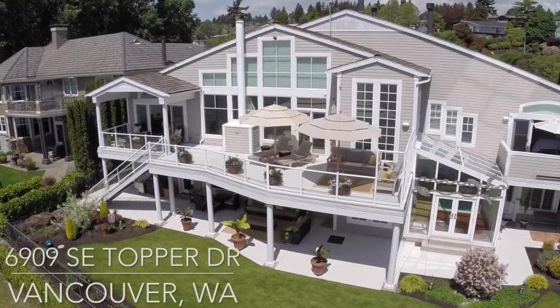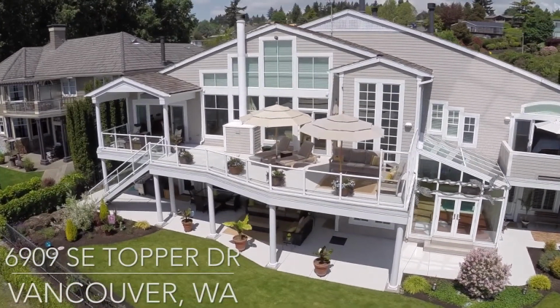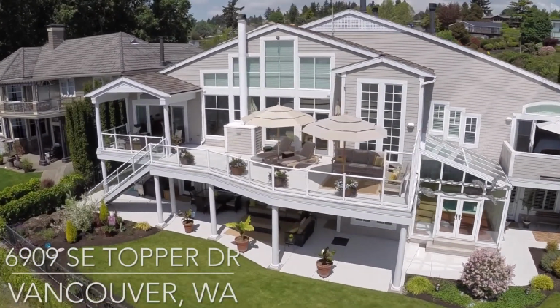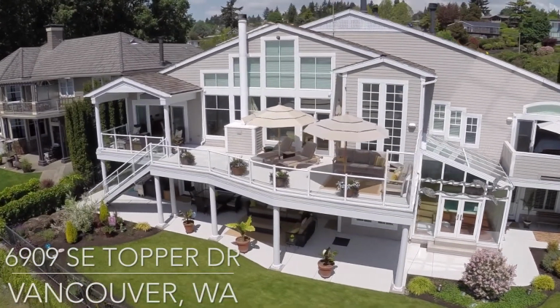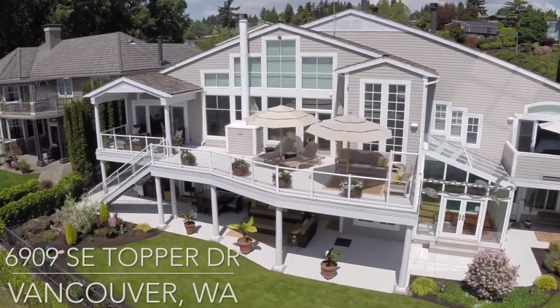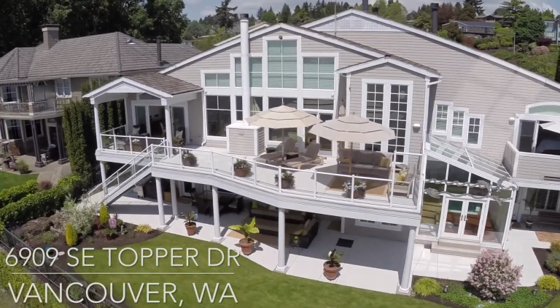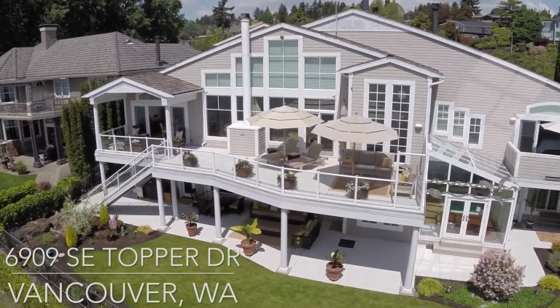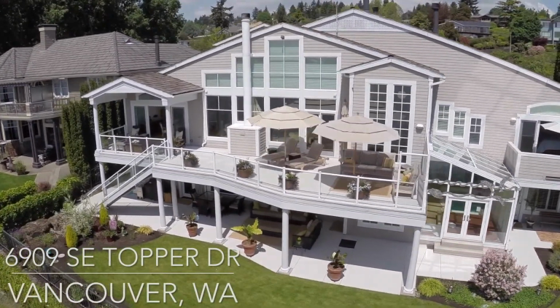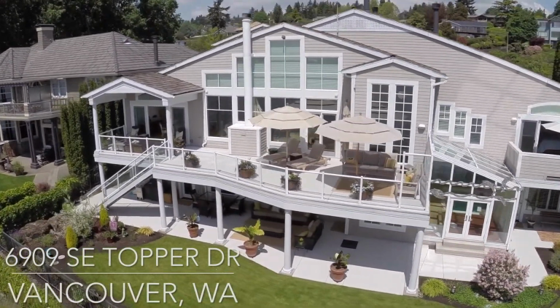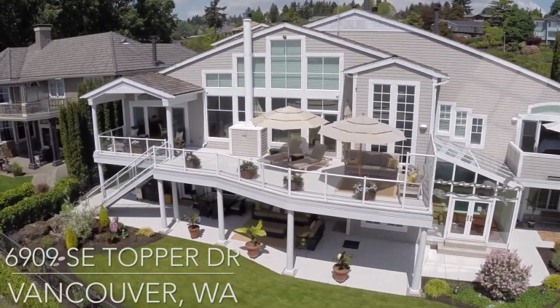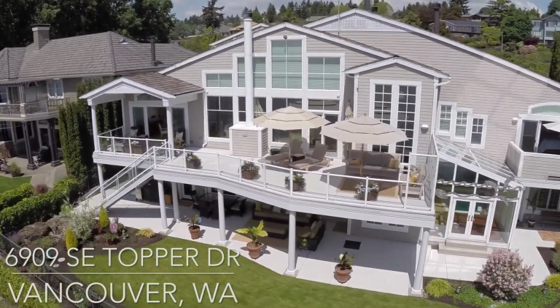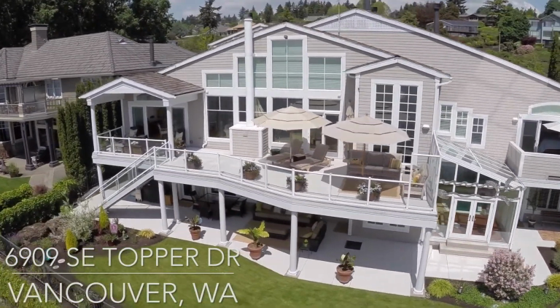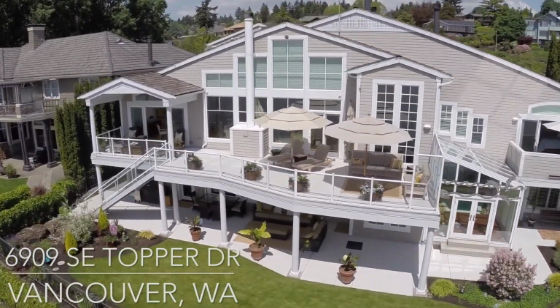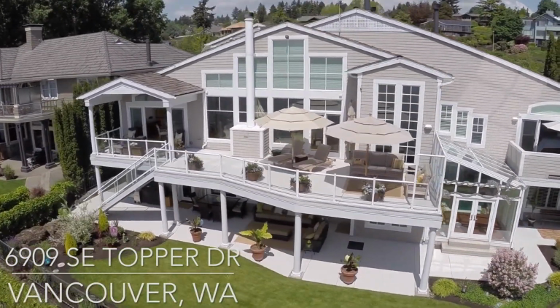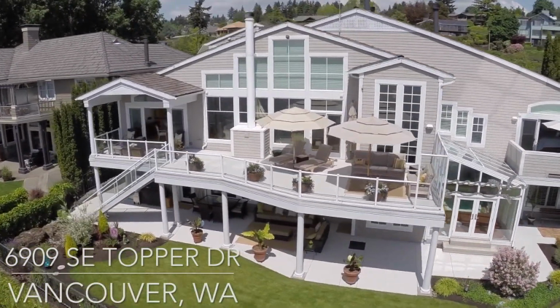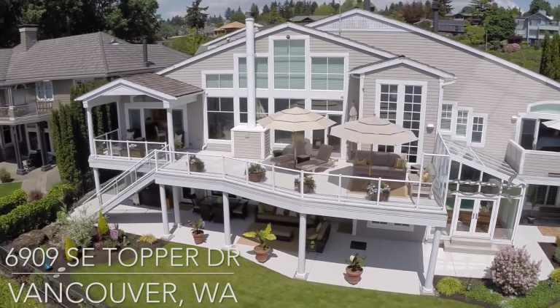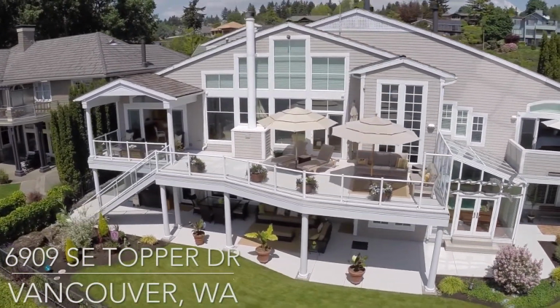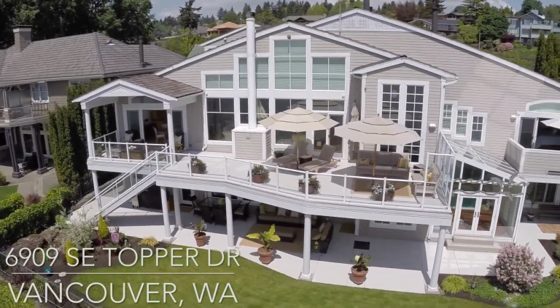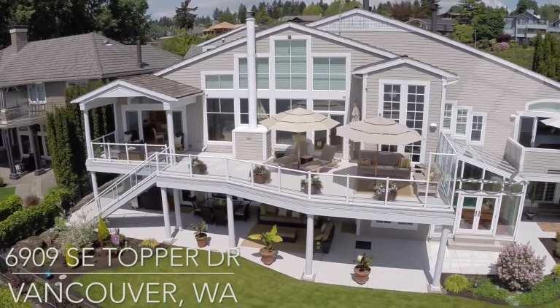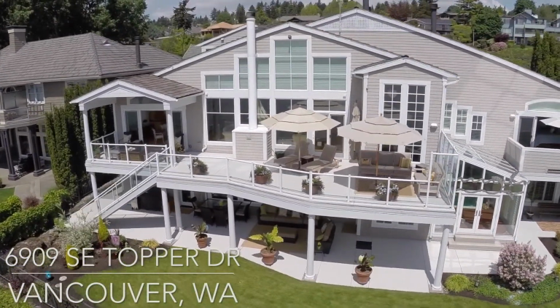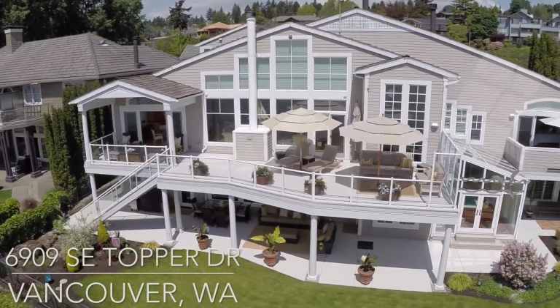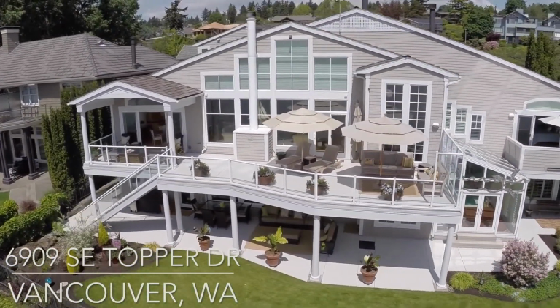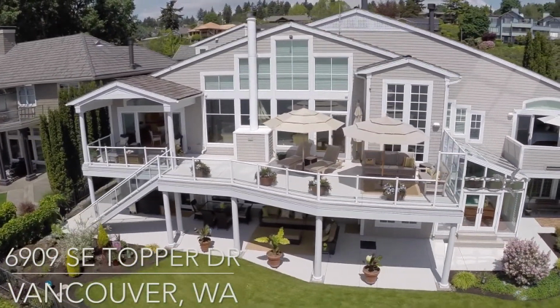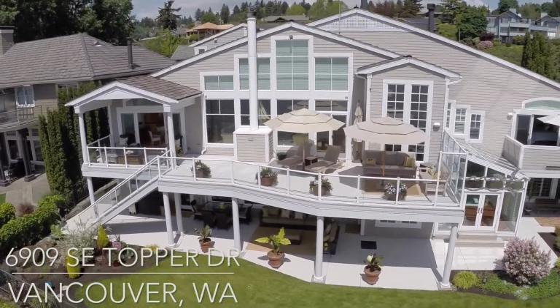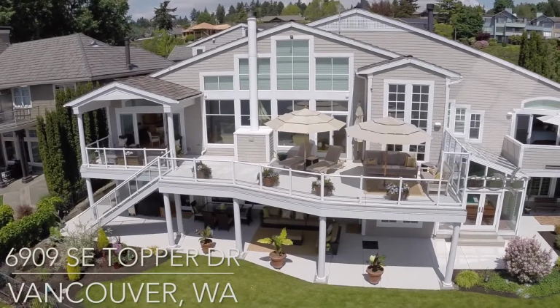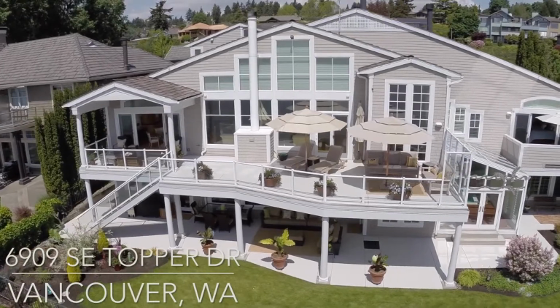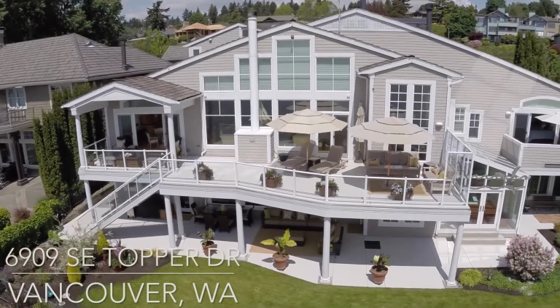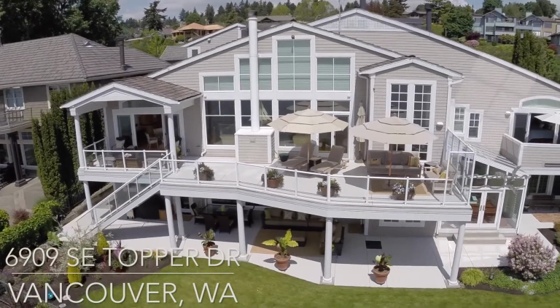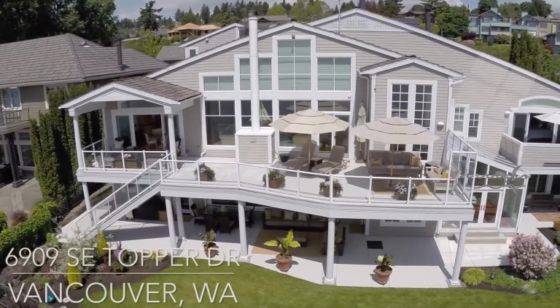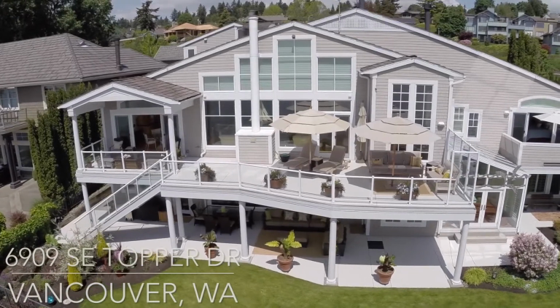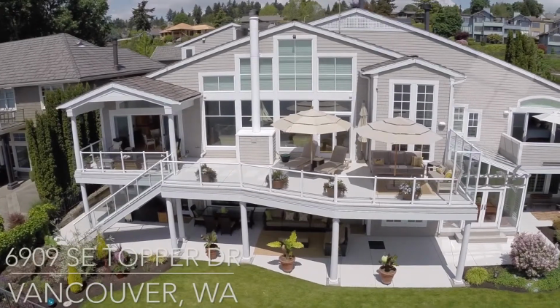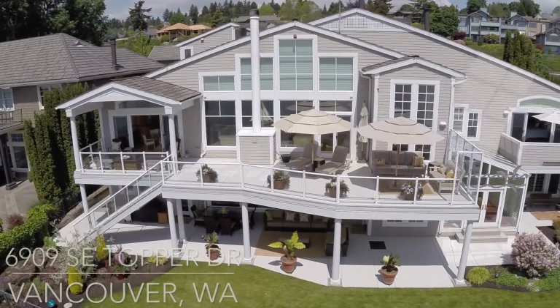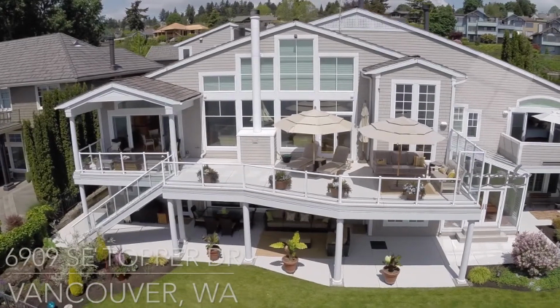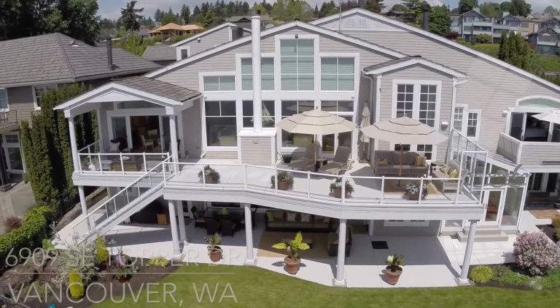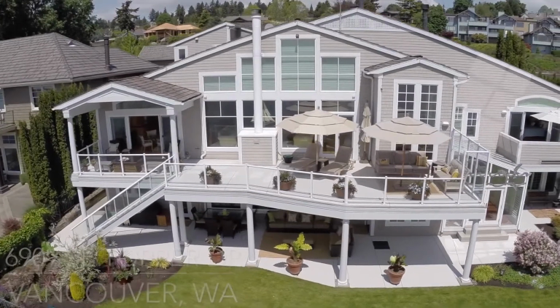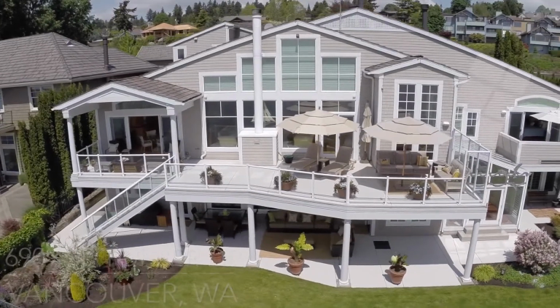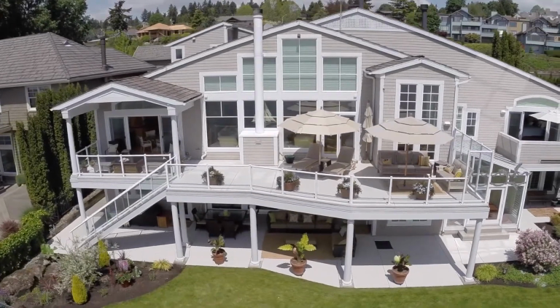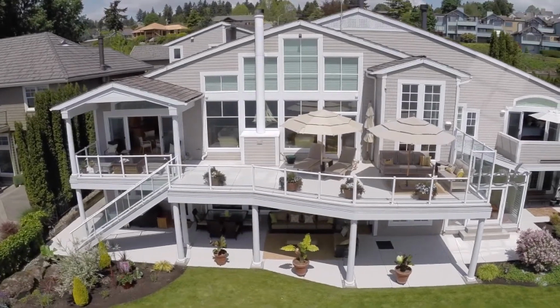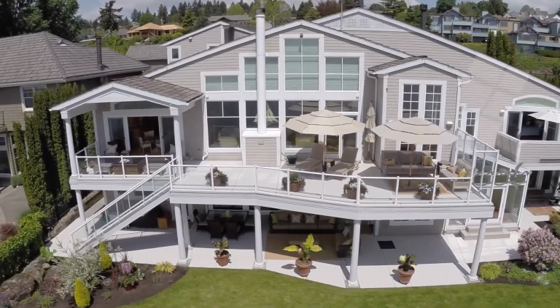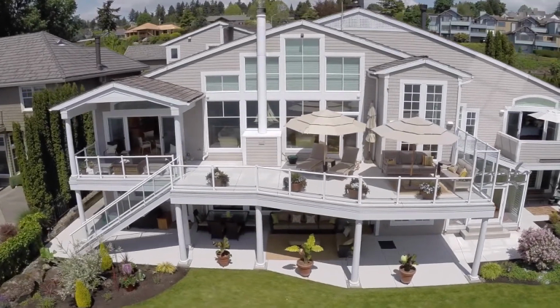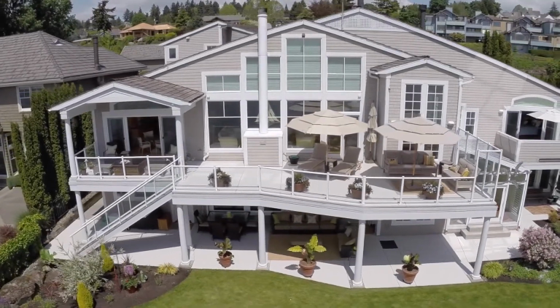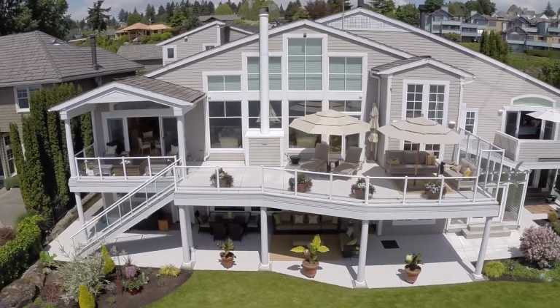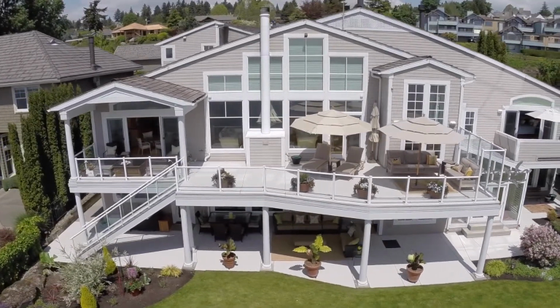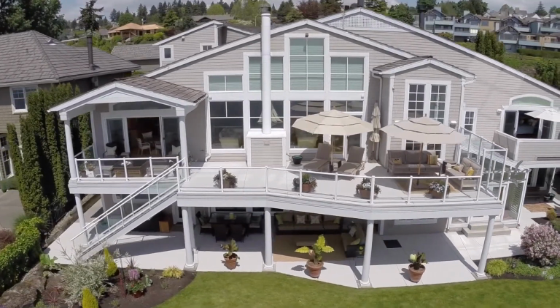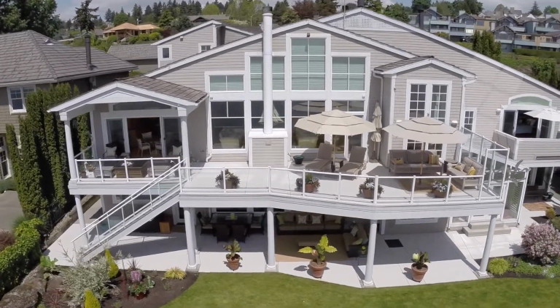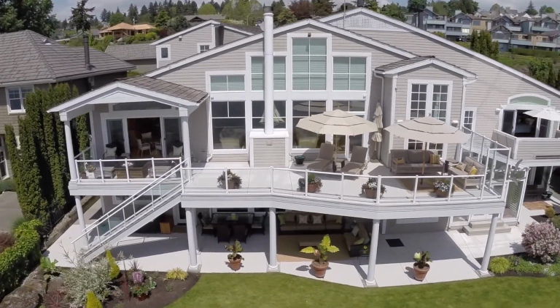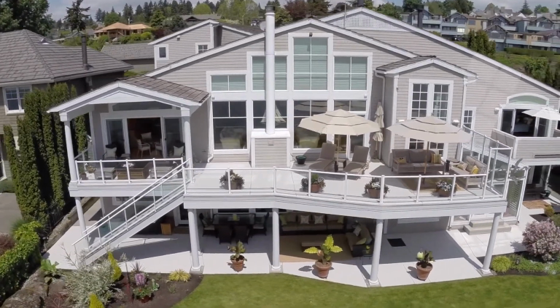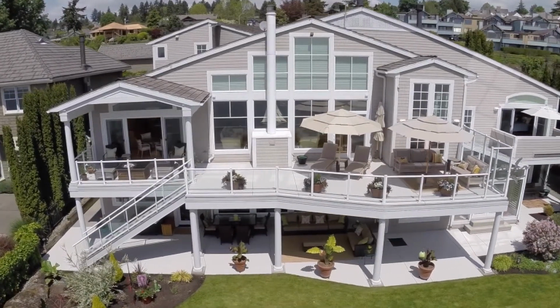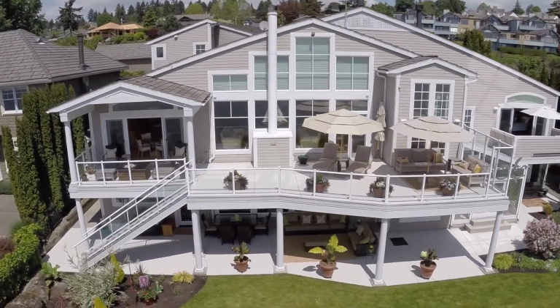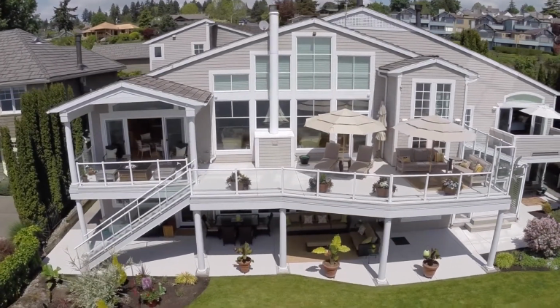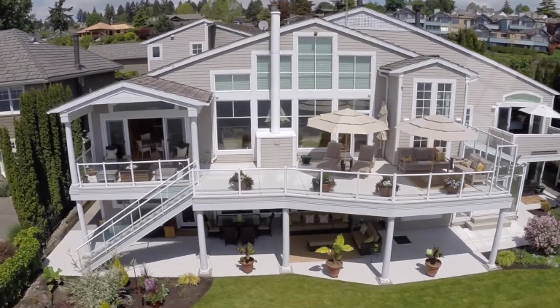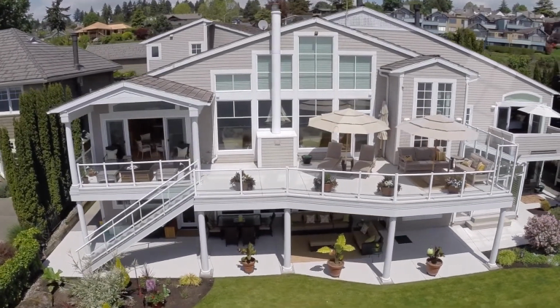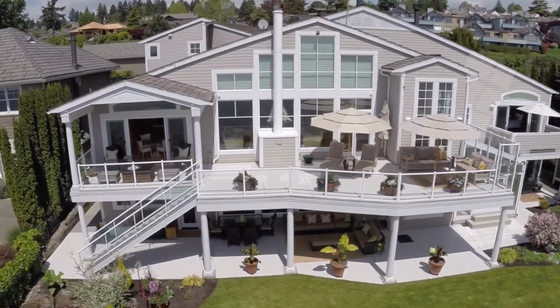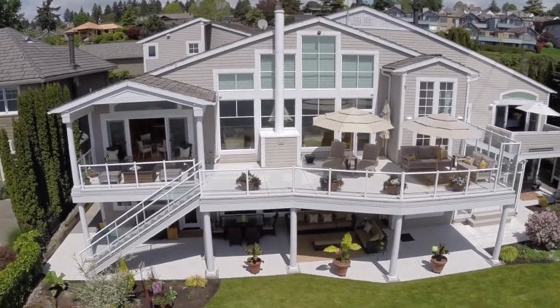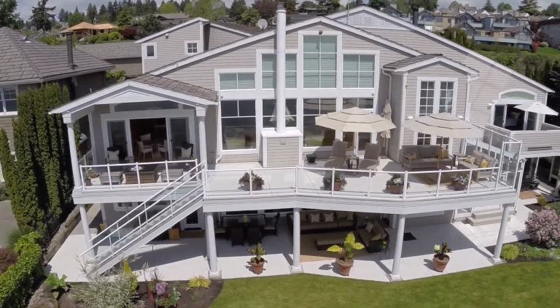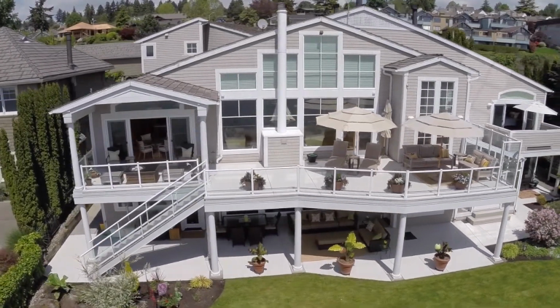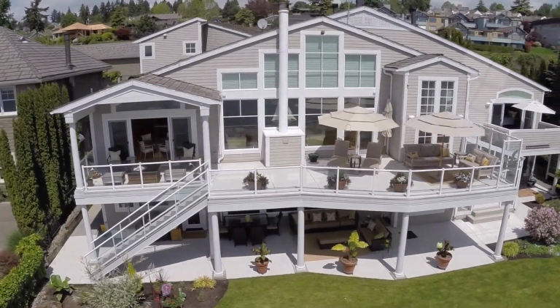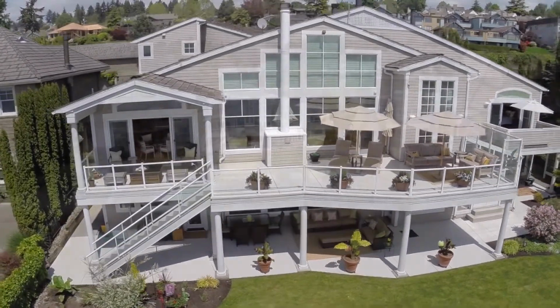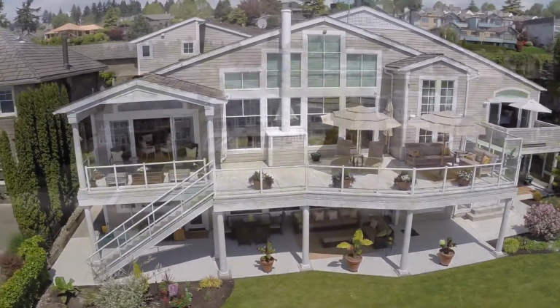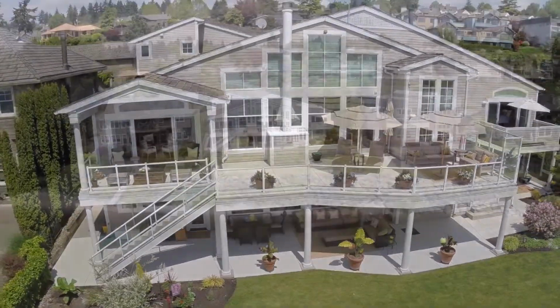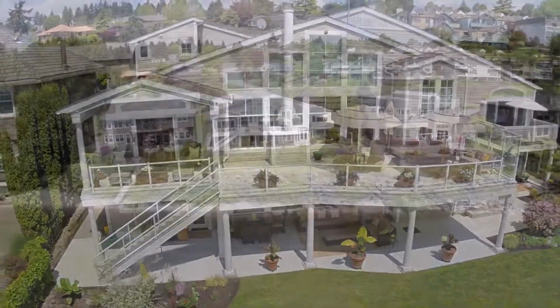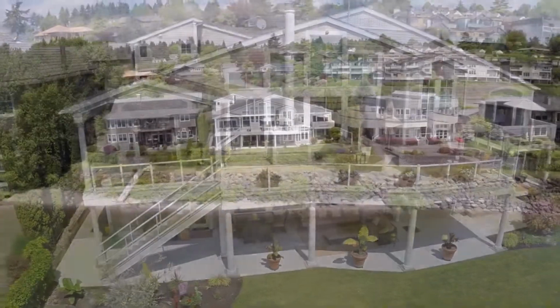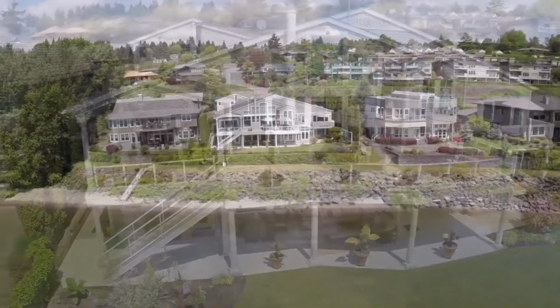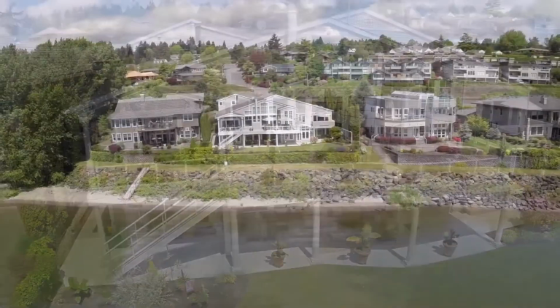Welcome to 6909 Southeast Topper Drive in Vancouver, Washington, offered exclusively by Terry Cox.